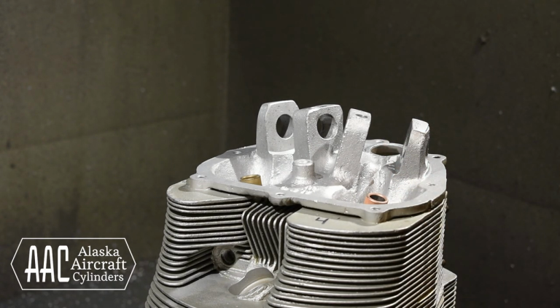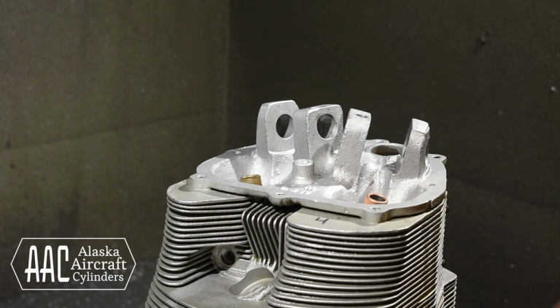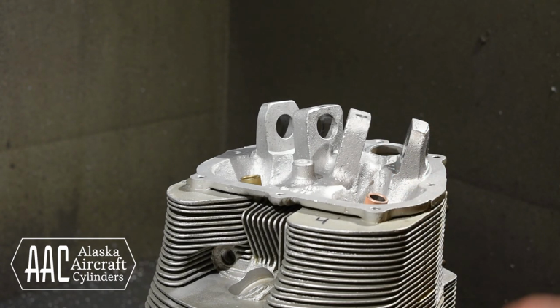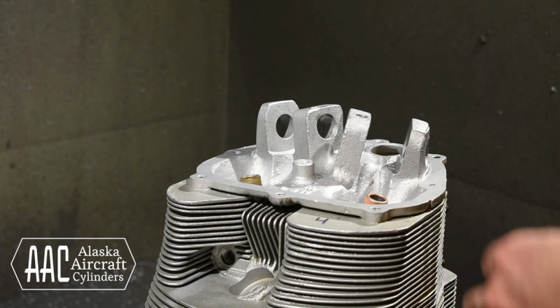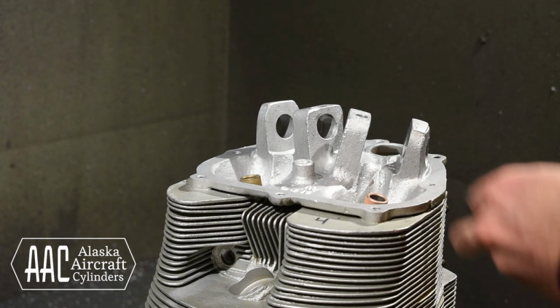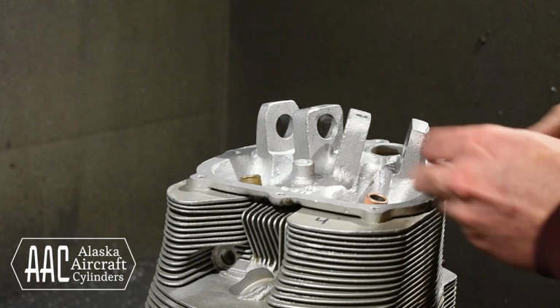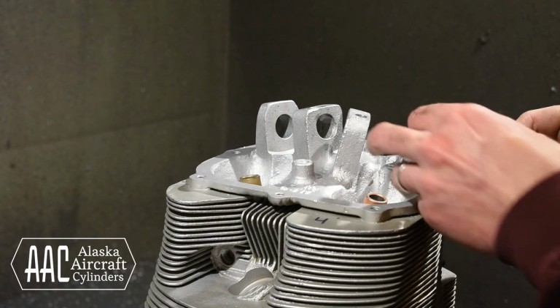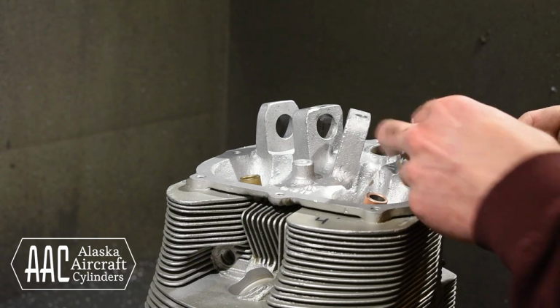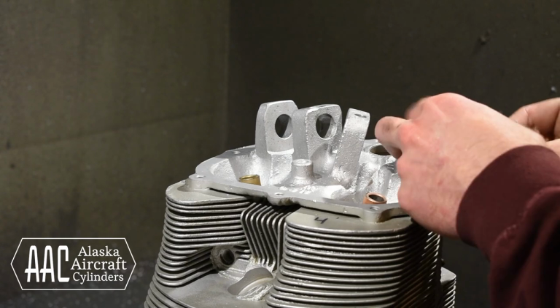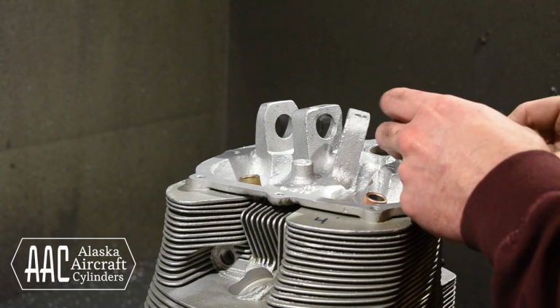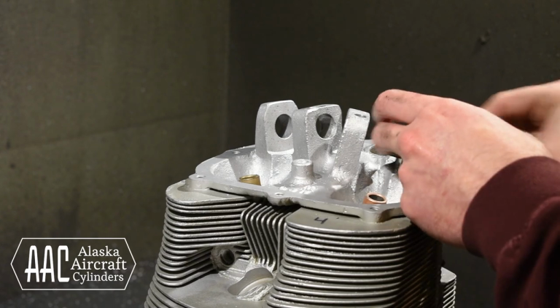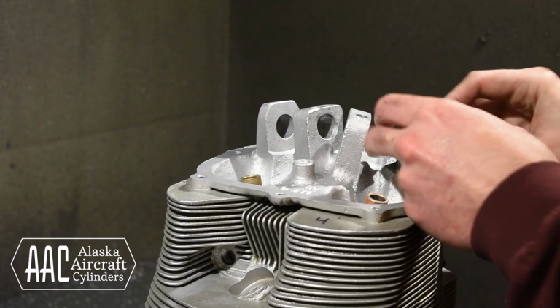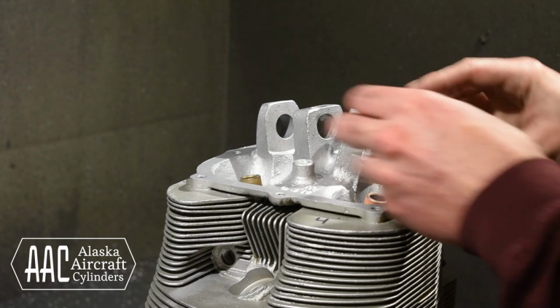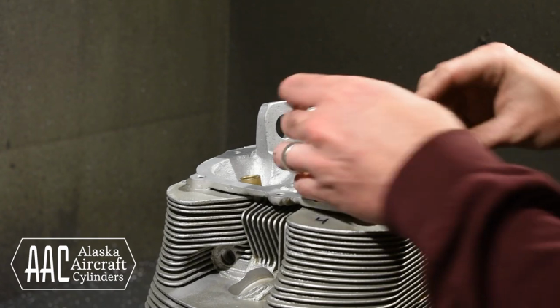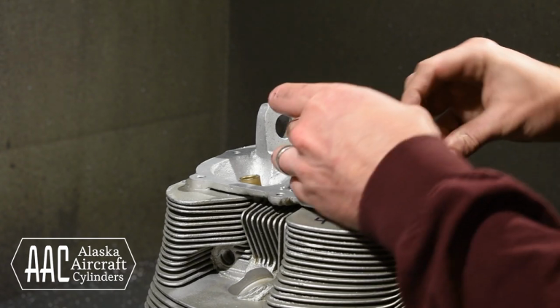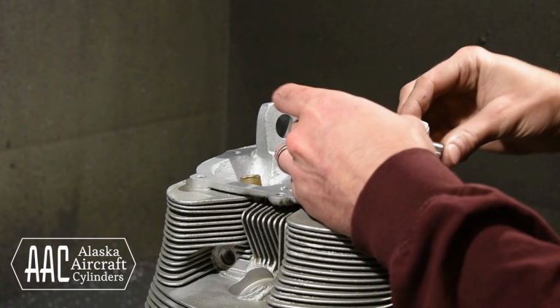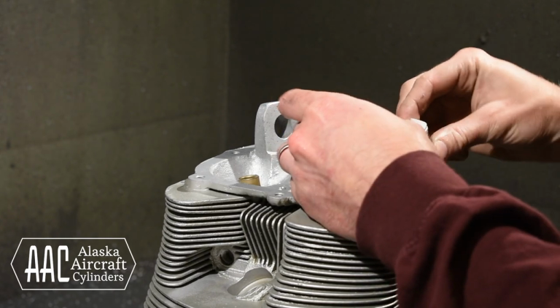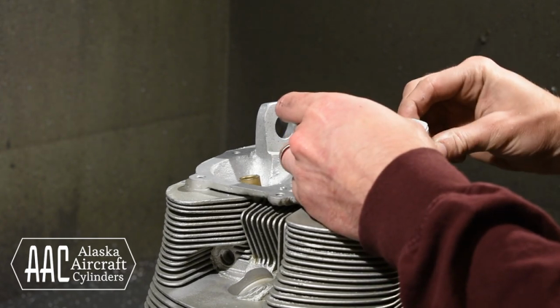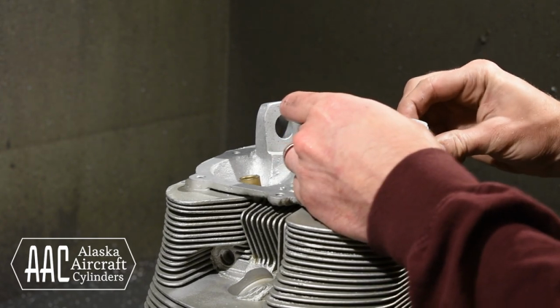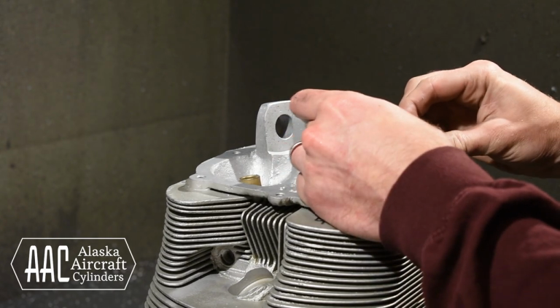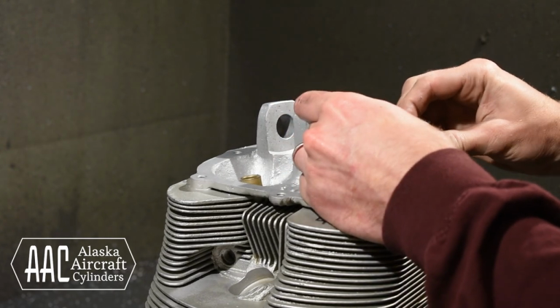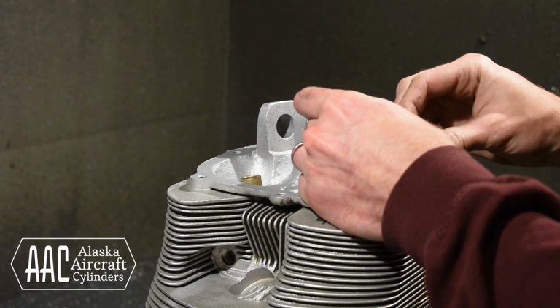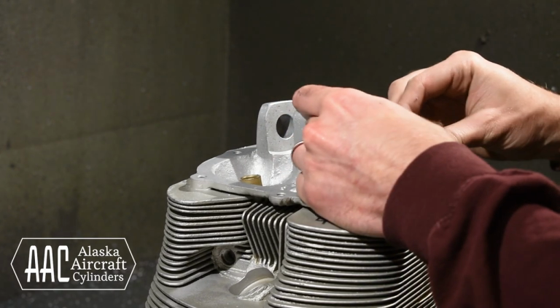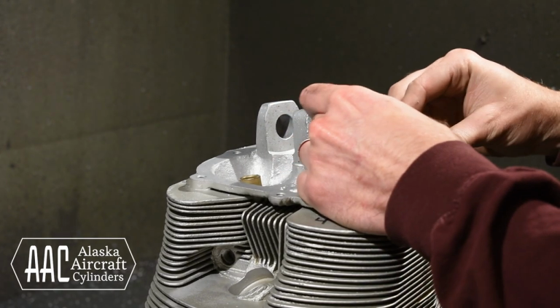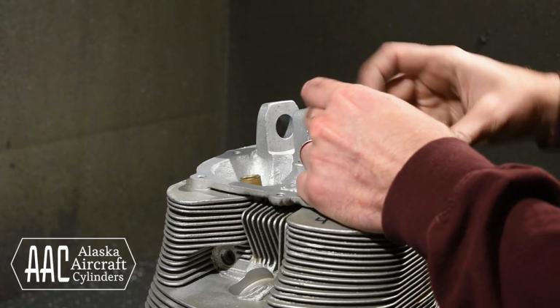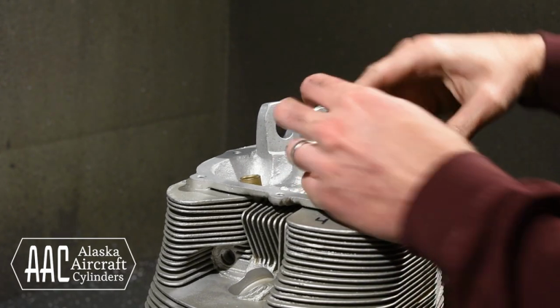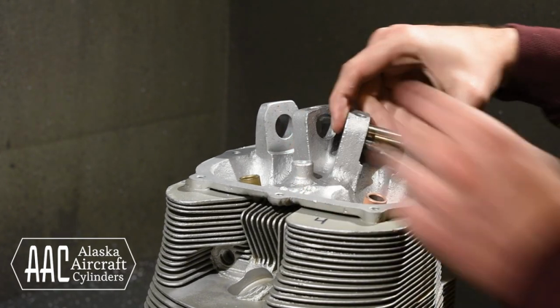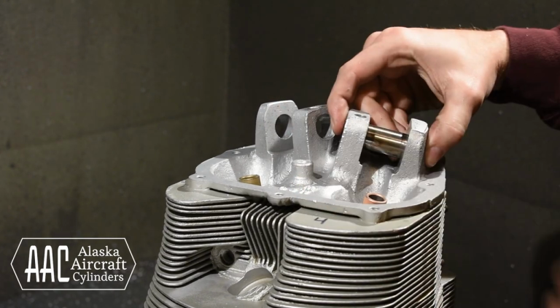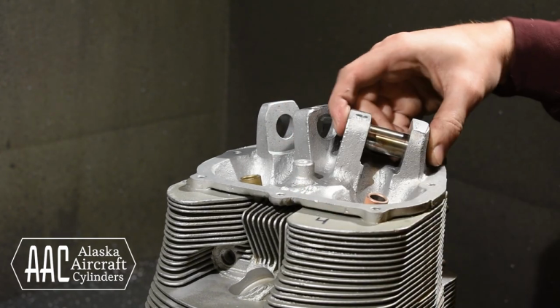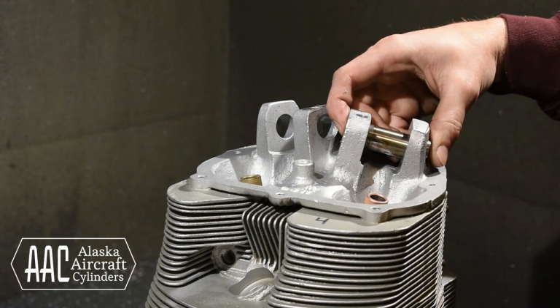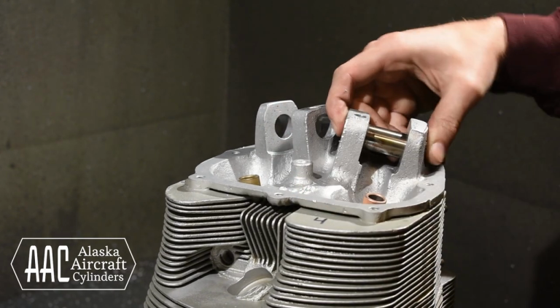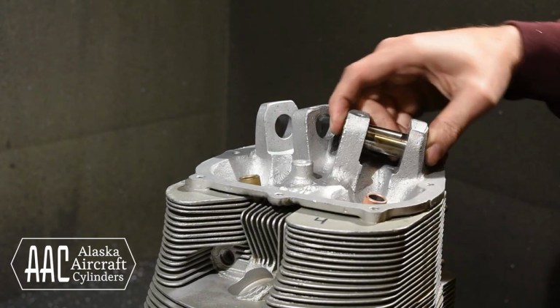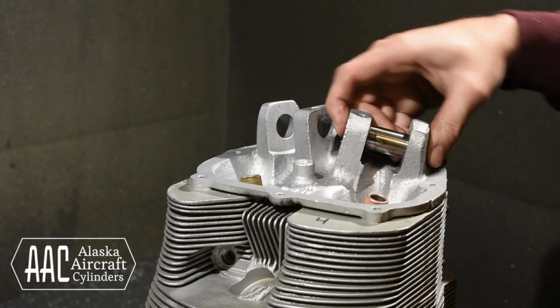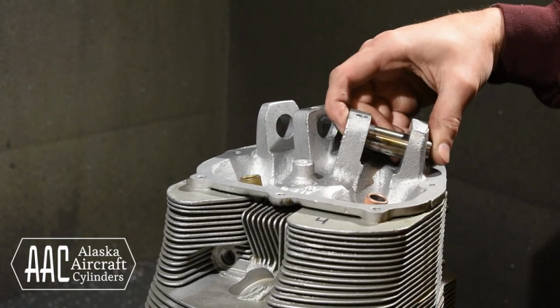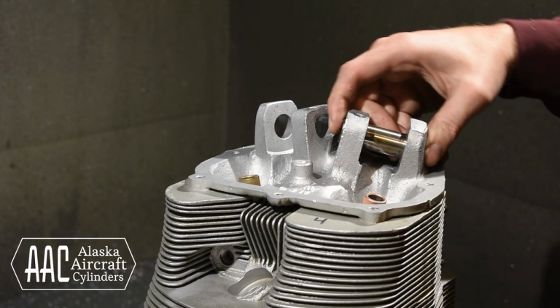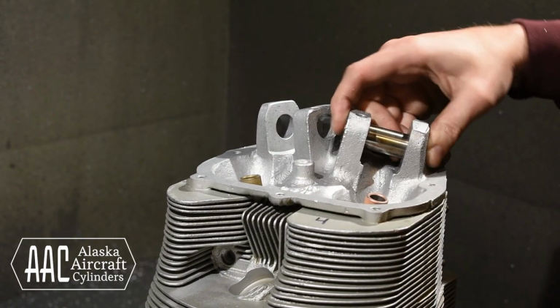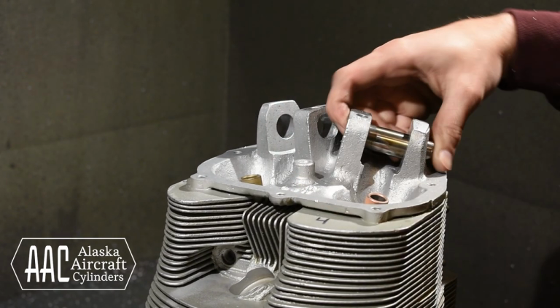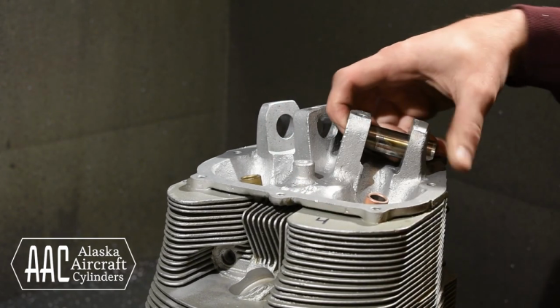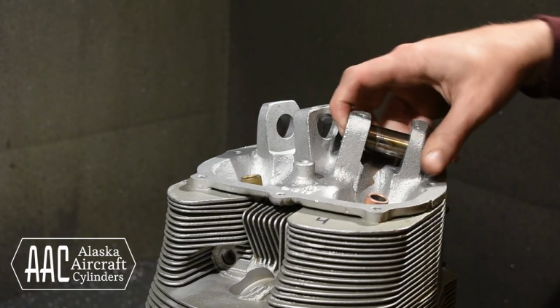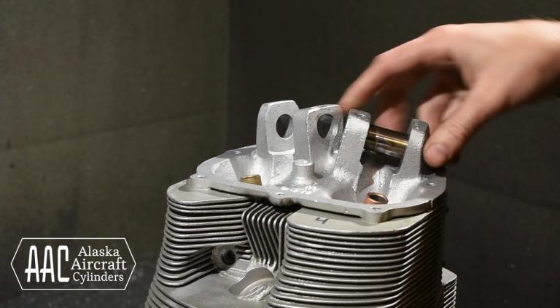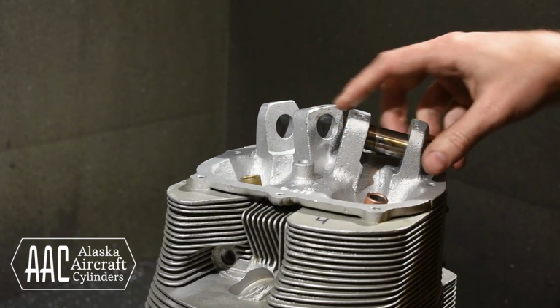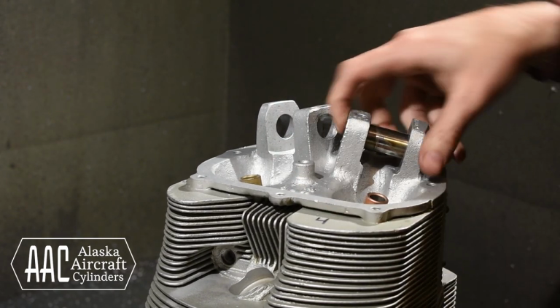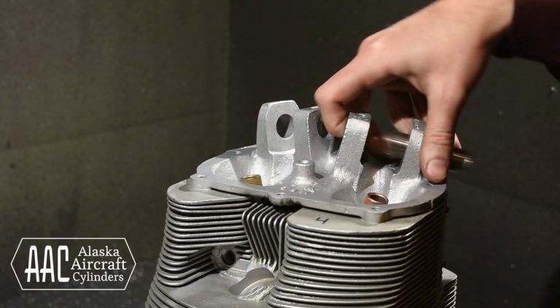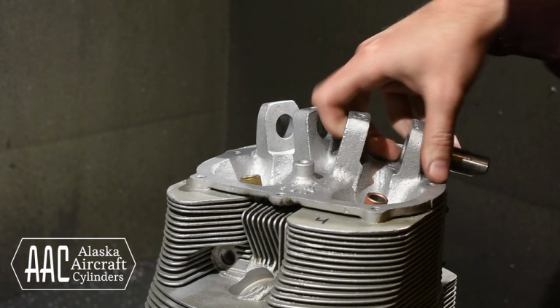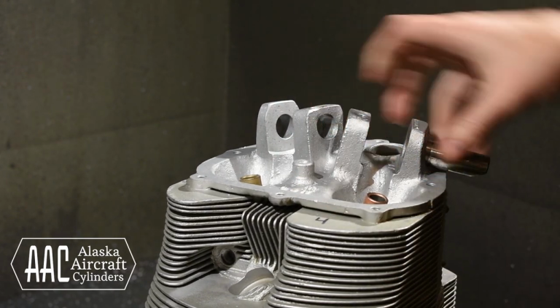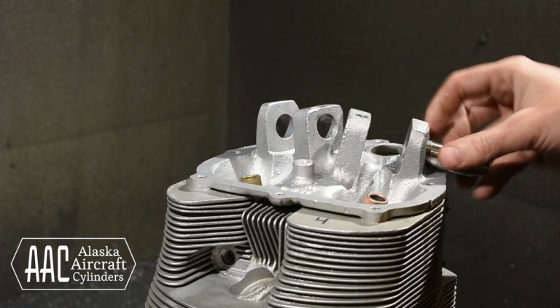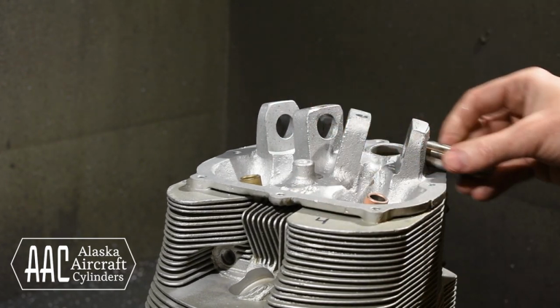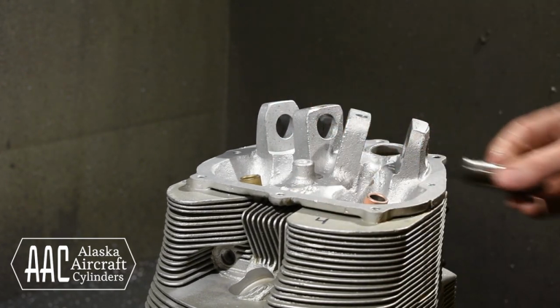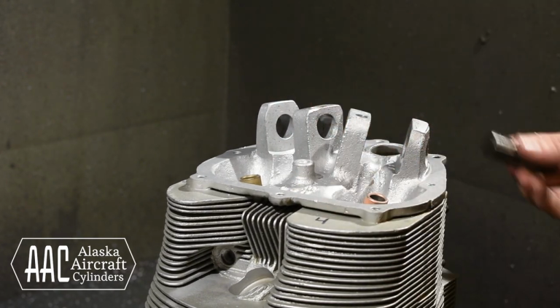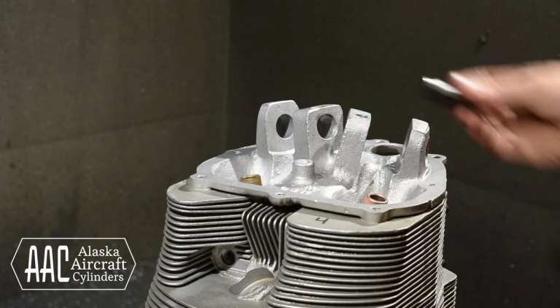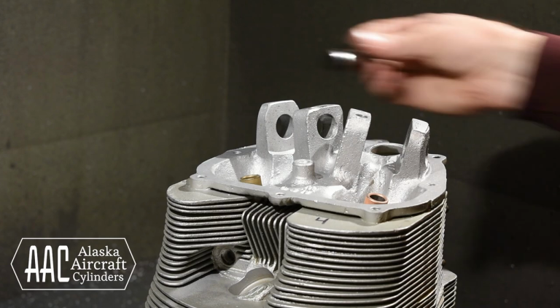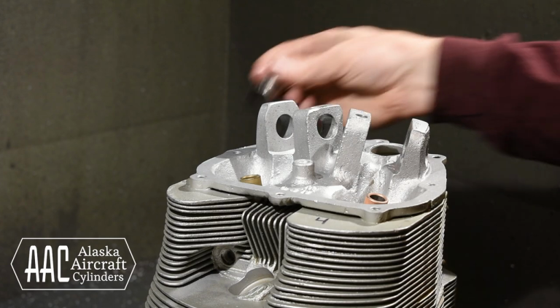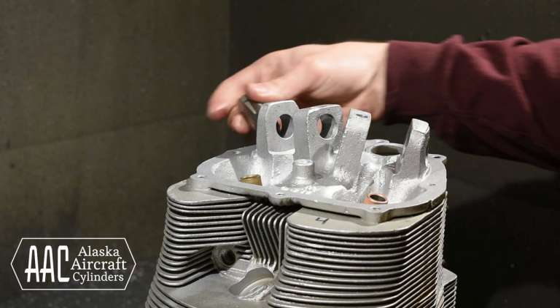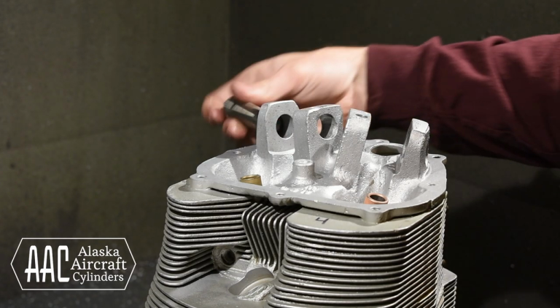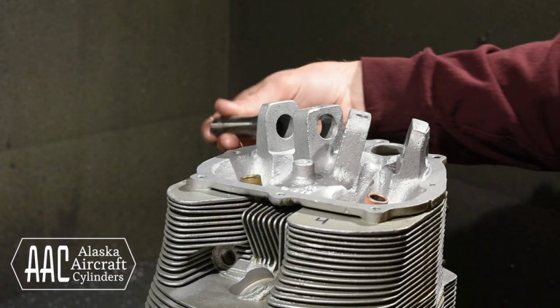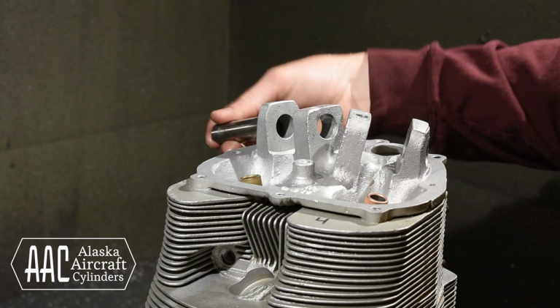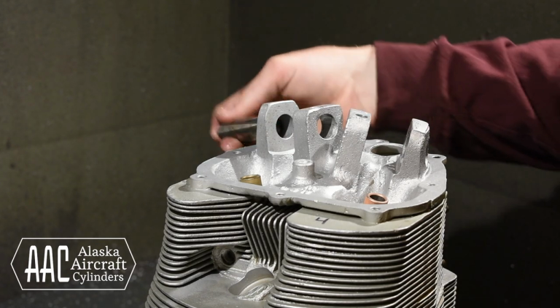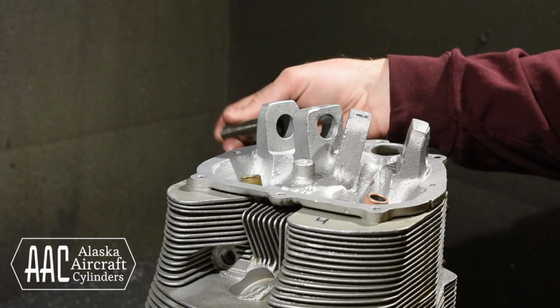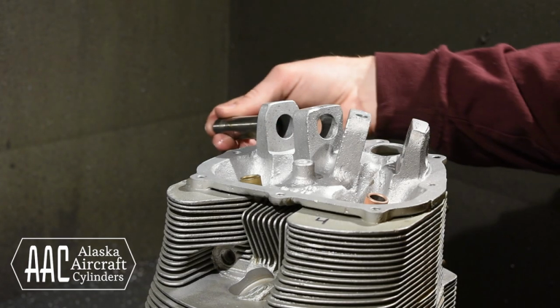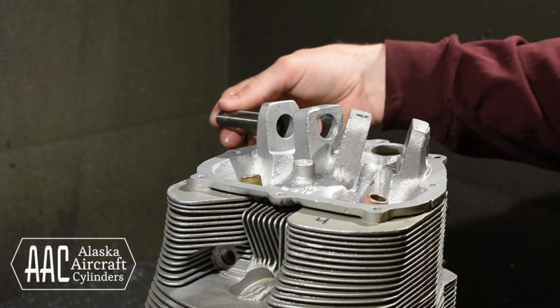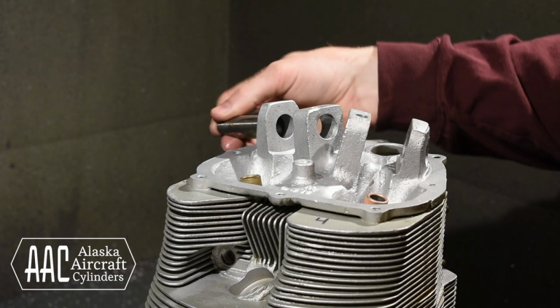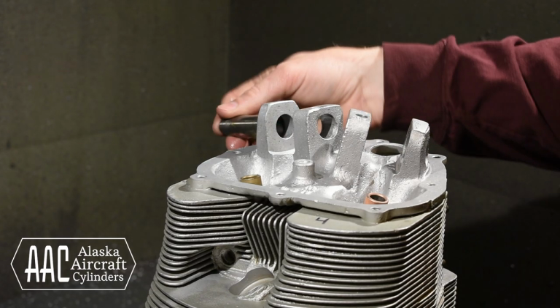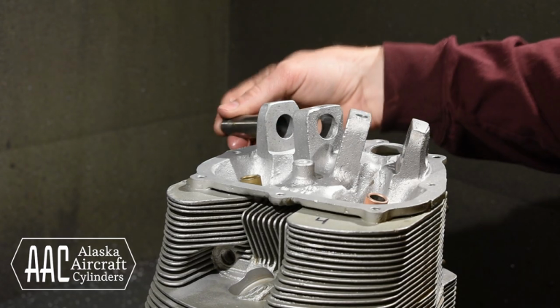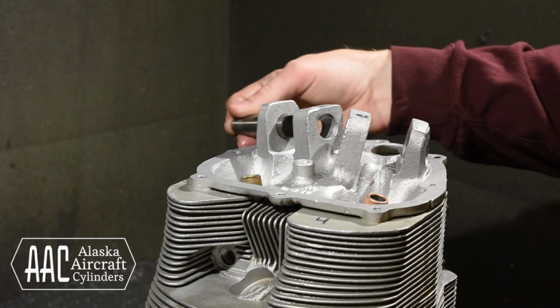The last thing we do is to make sure our rocker shaft fits in the bore and our rocker shaft bolt threads into the new threads.